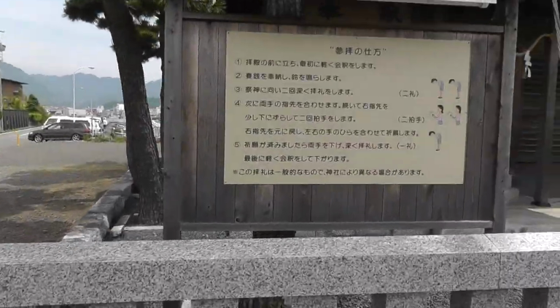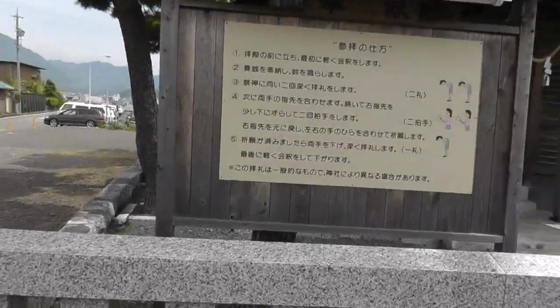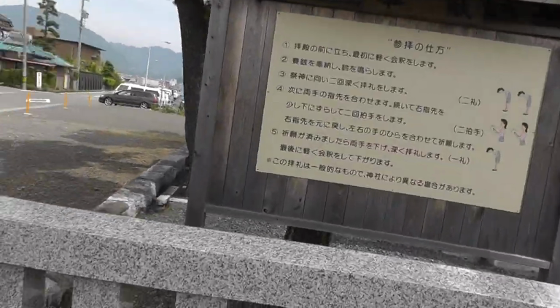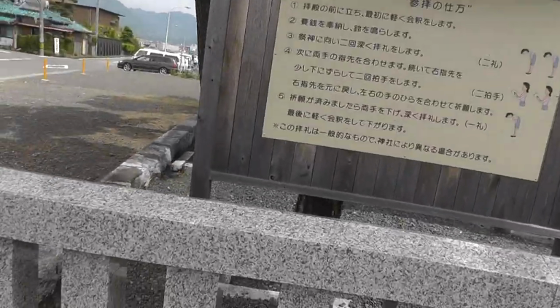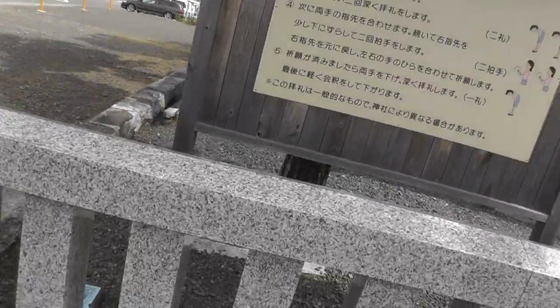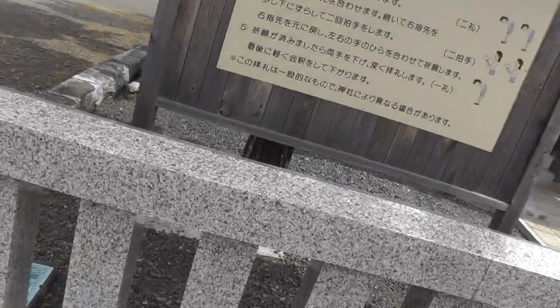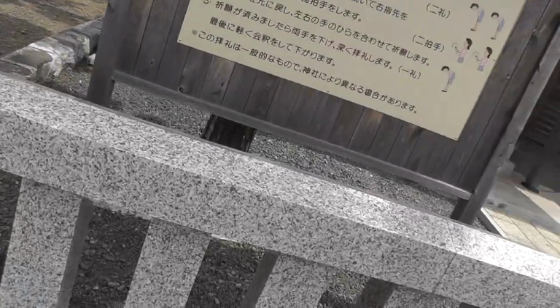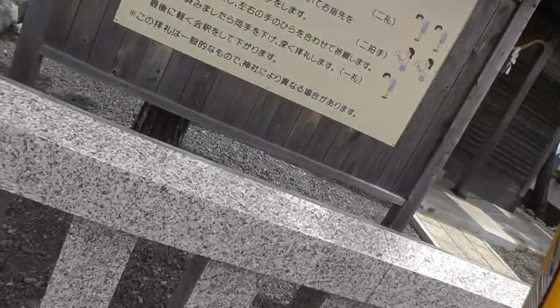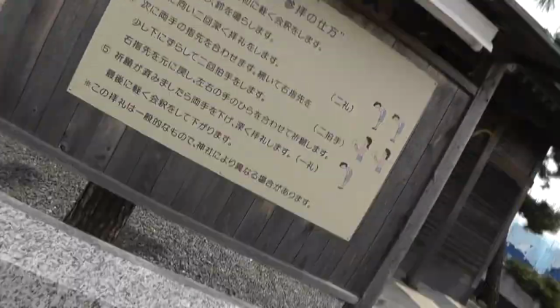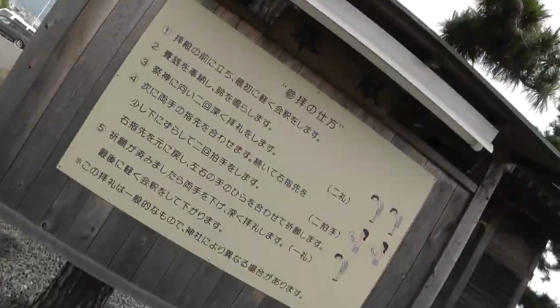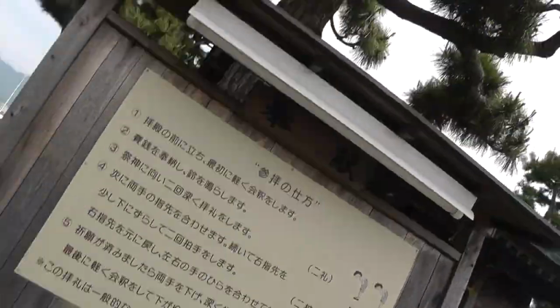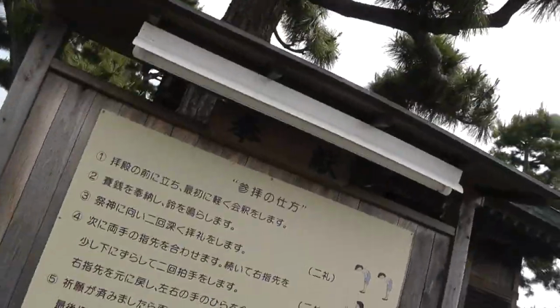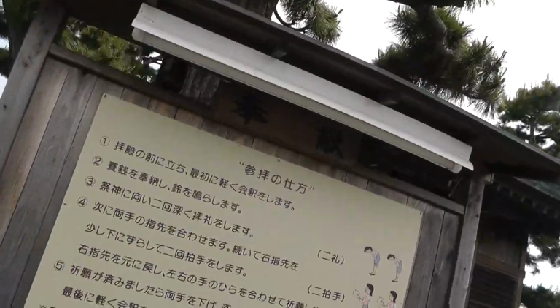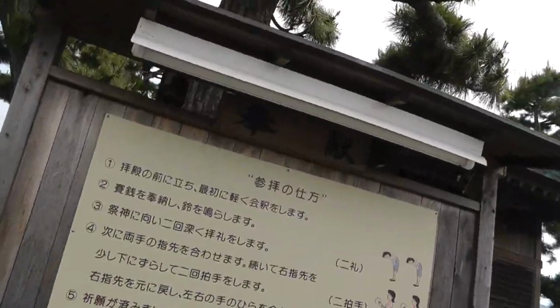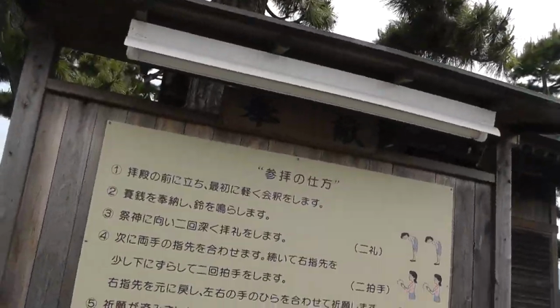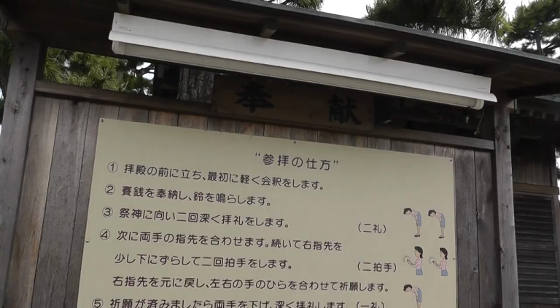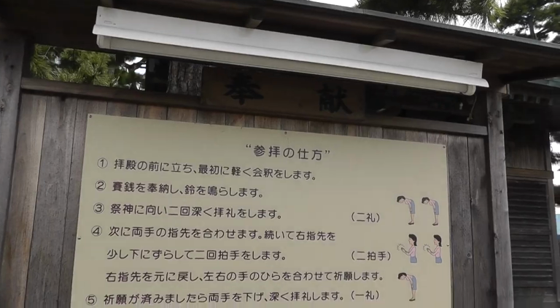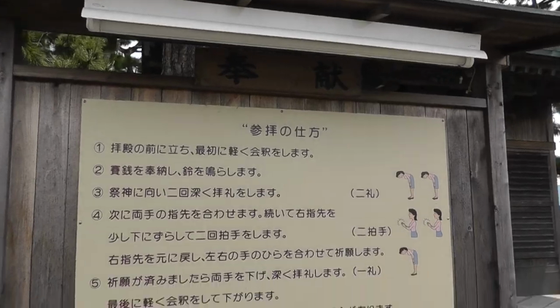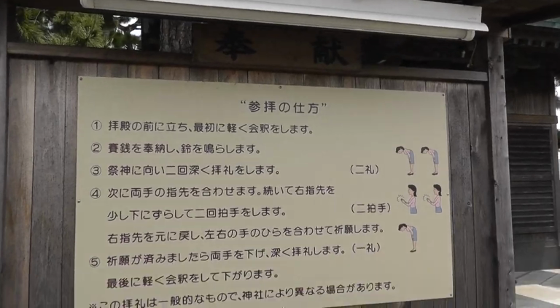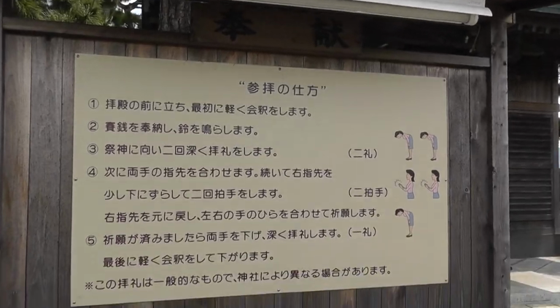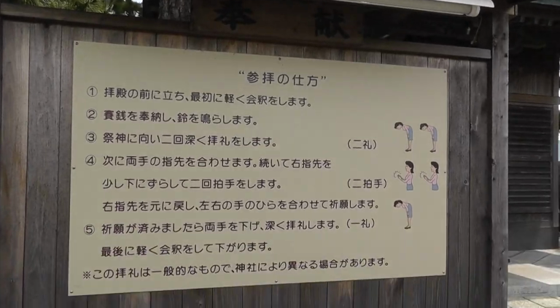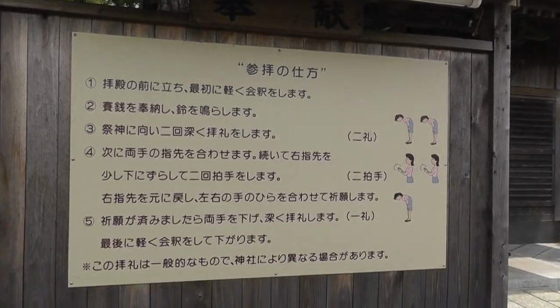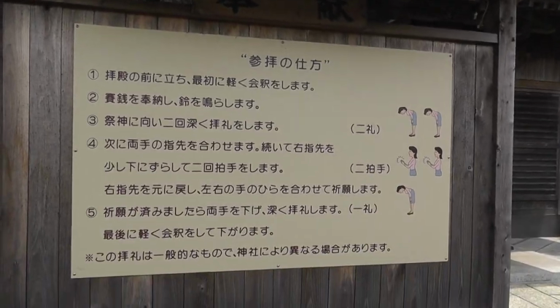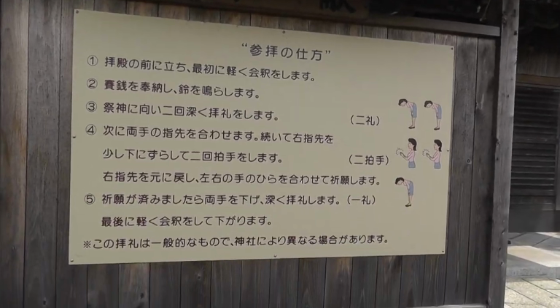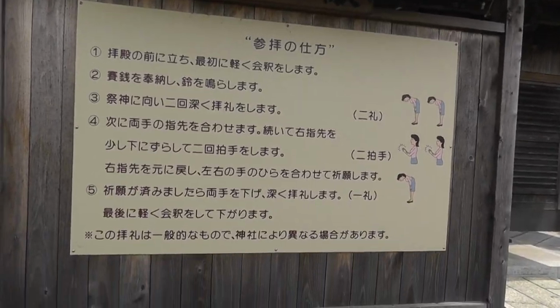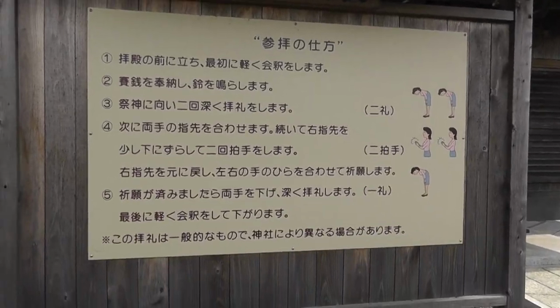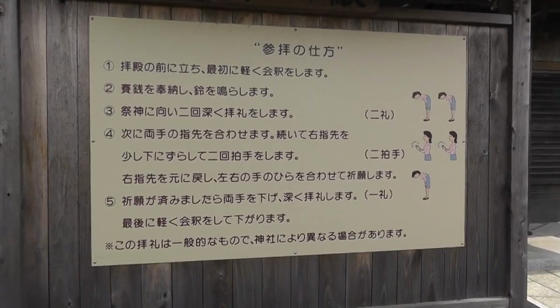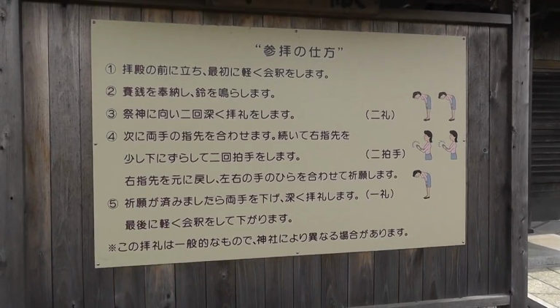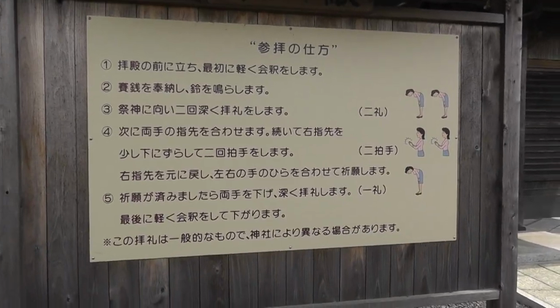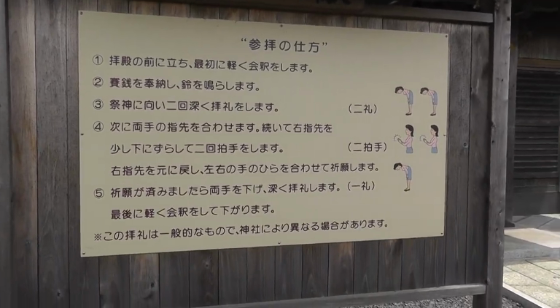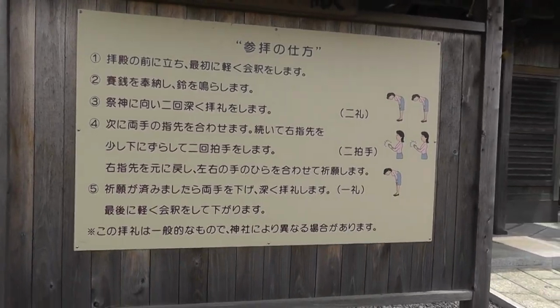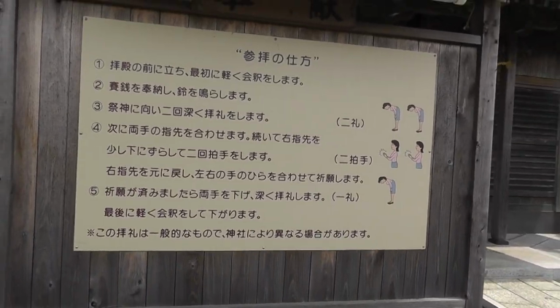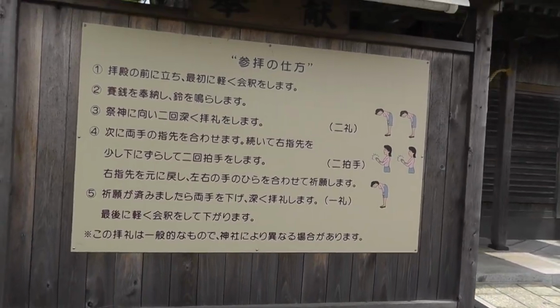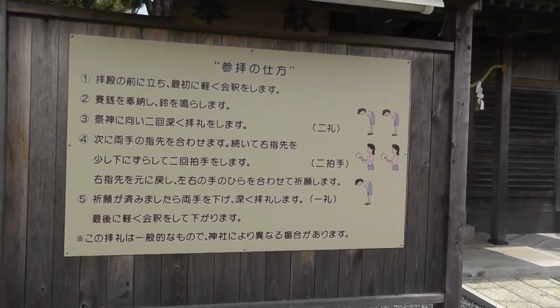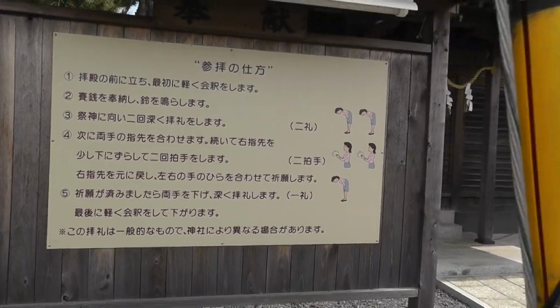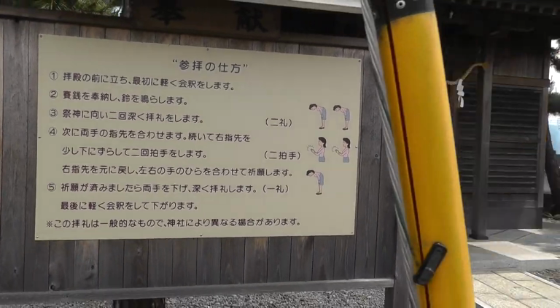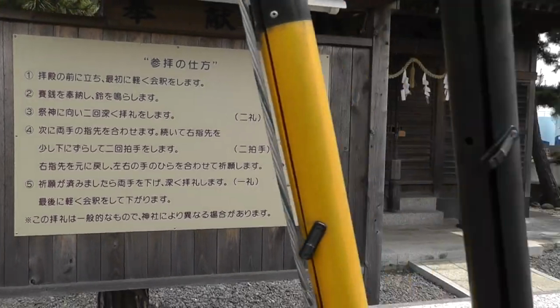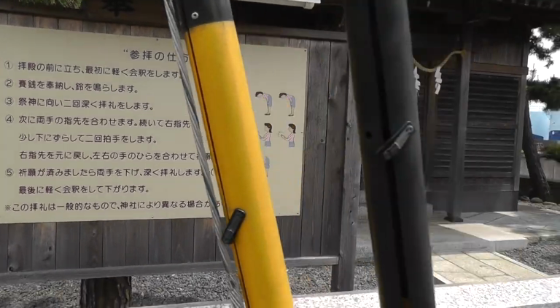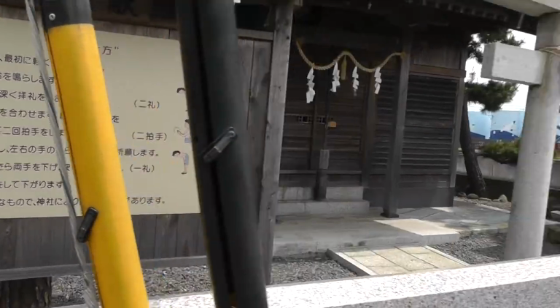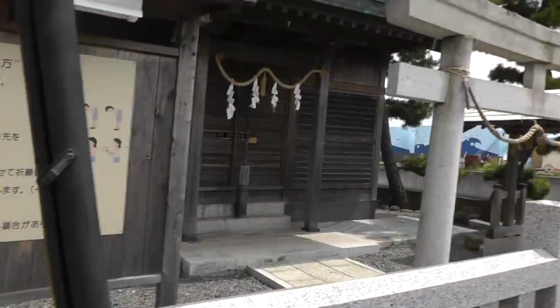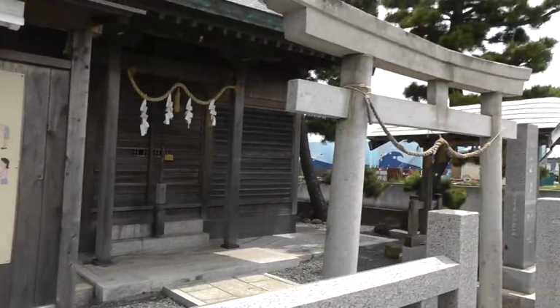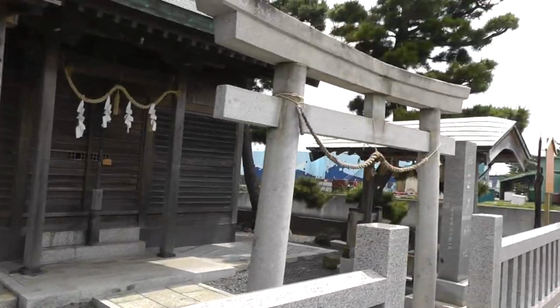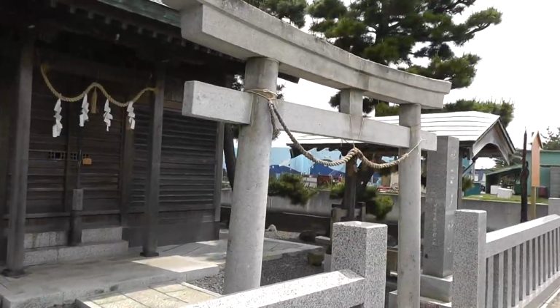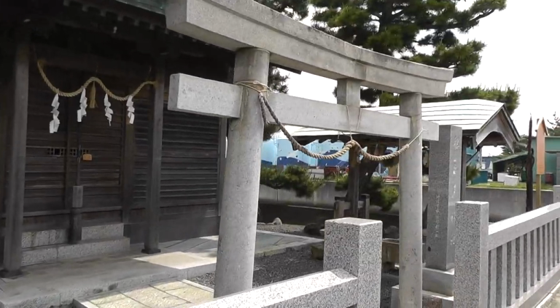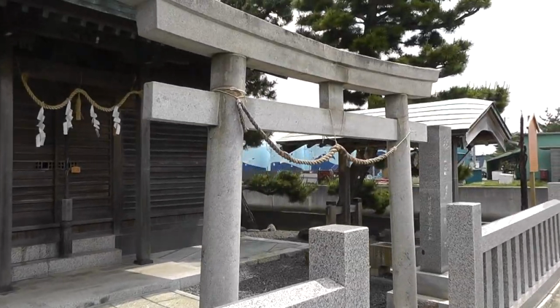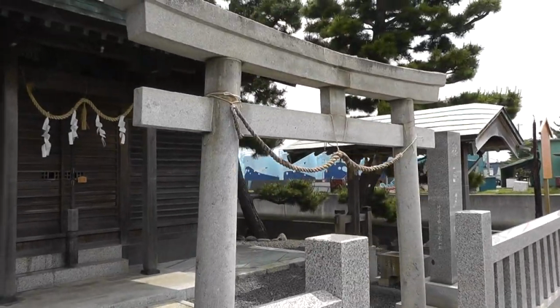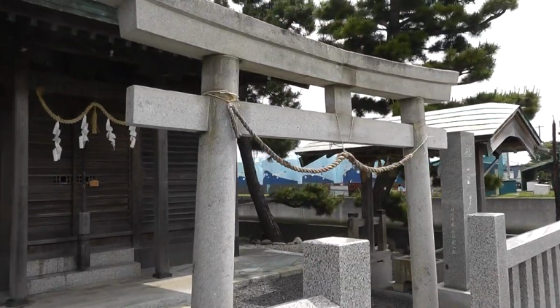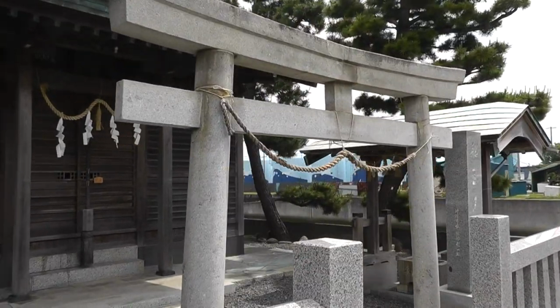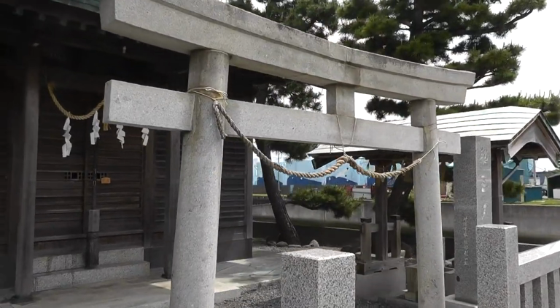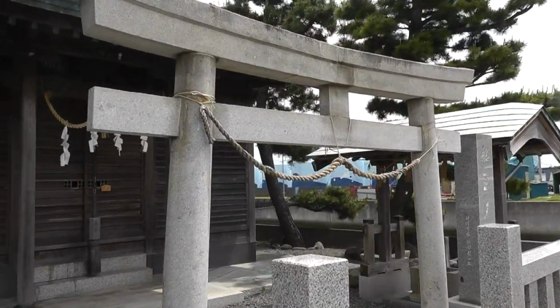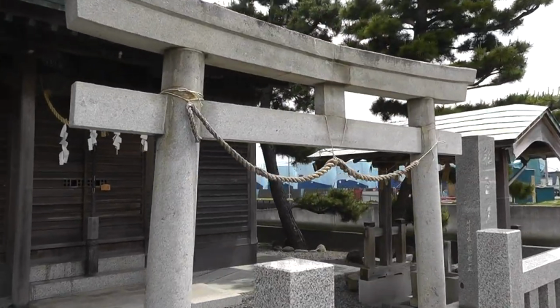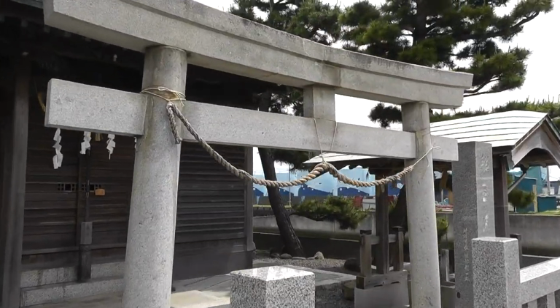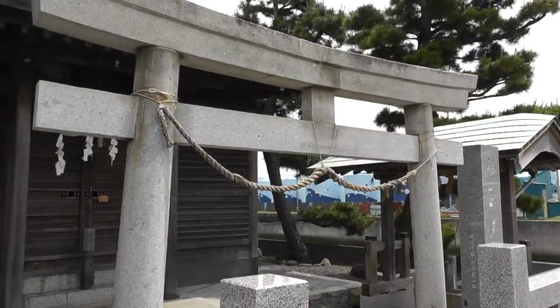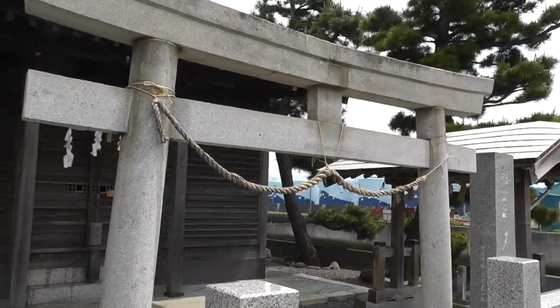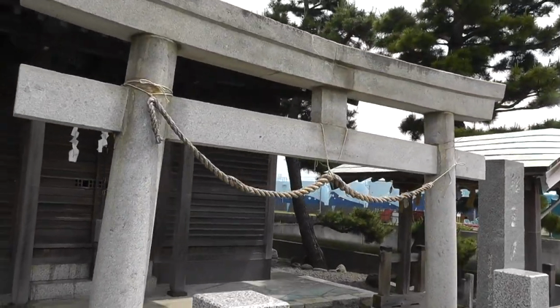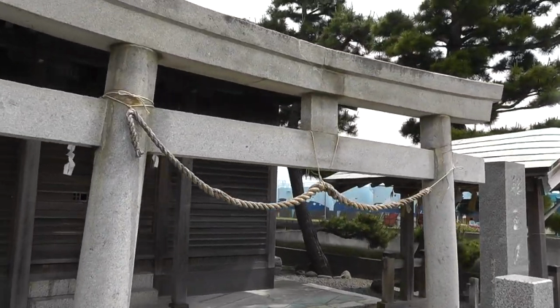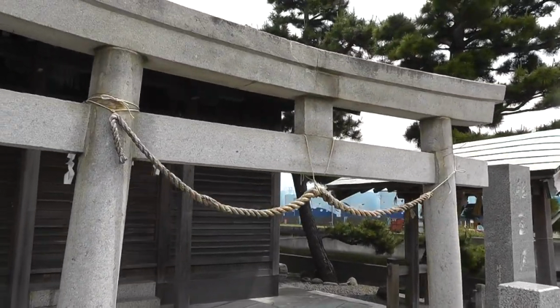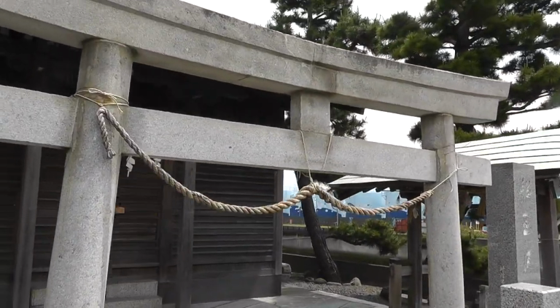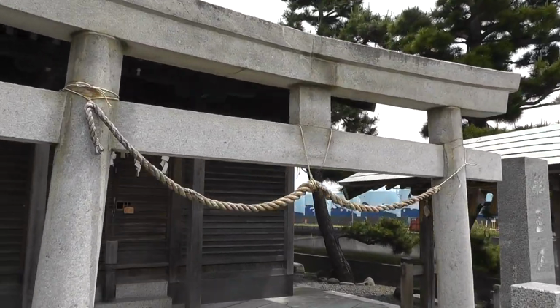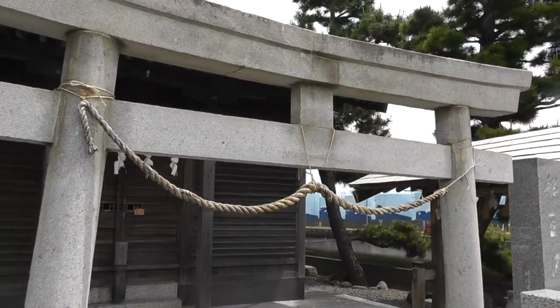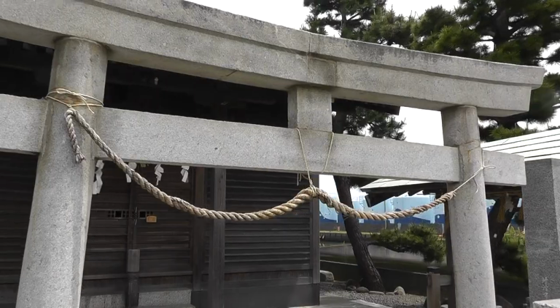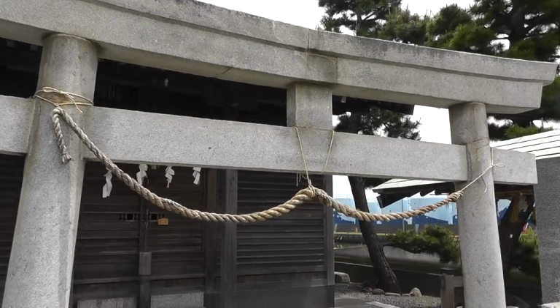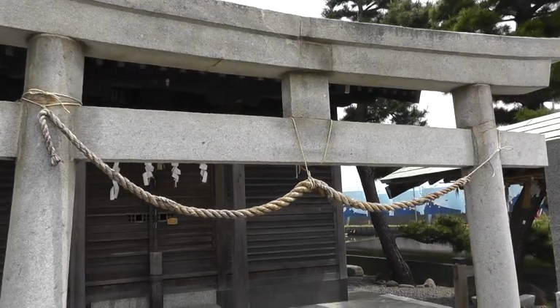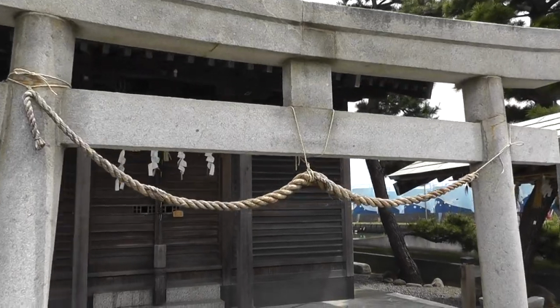Oh, it is remarkable — it actually has a how-to sign on how to use the shrine. That's kind of neat. I'll have to come back and film that in just a second. That's worth another video.